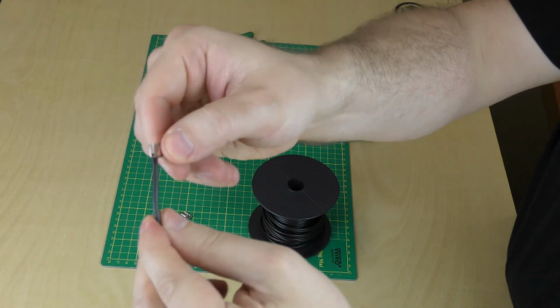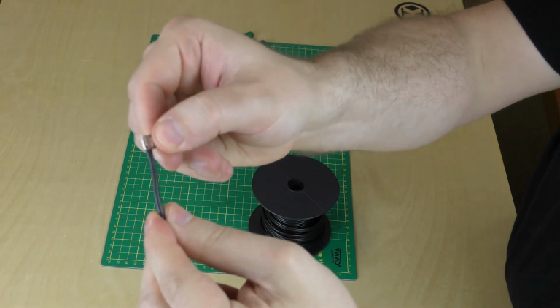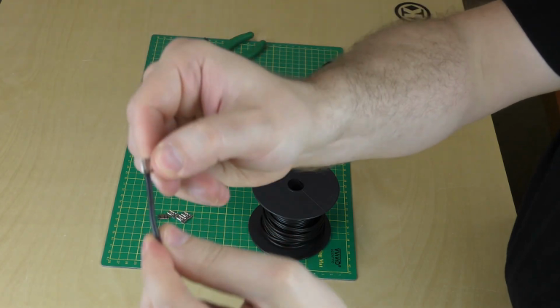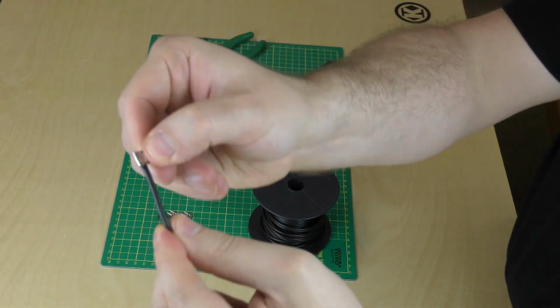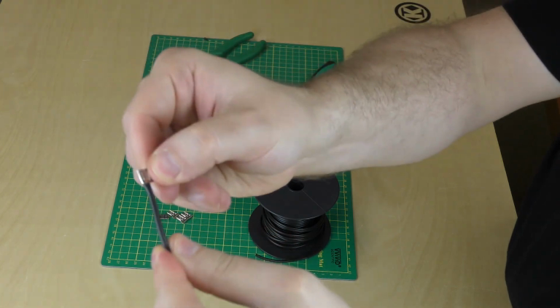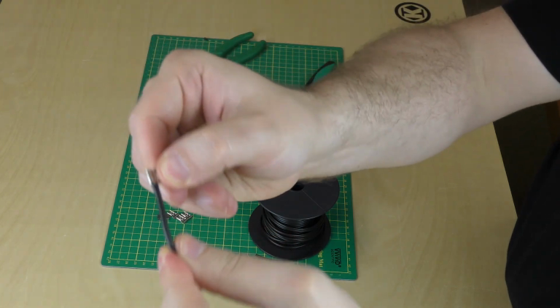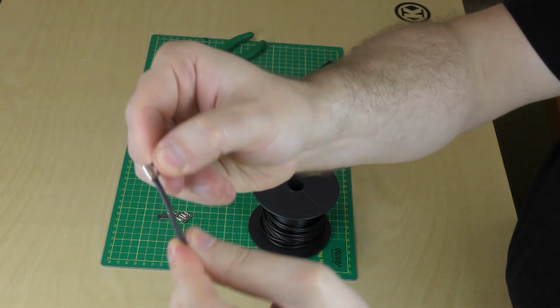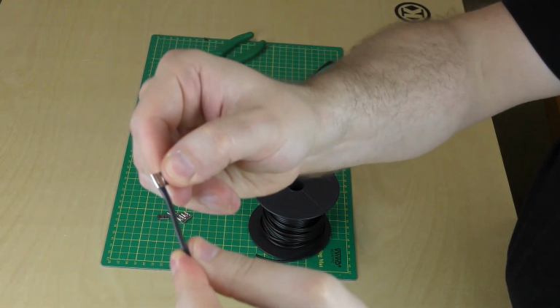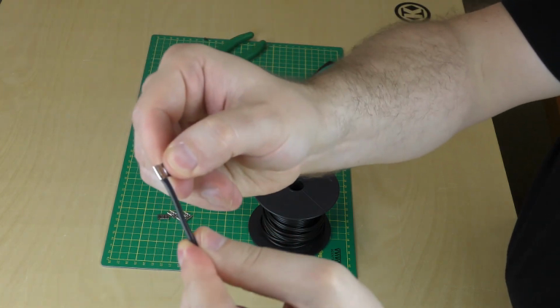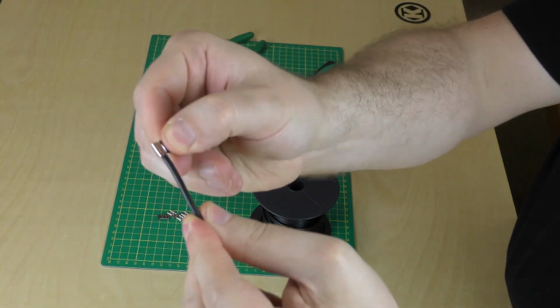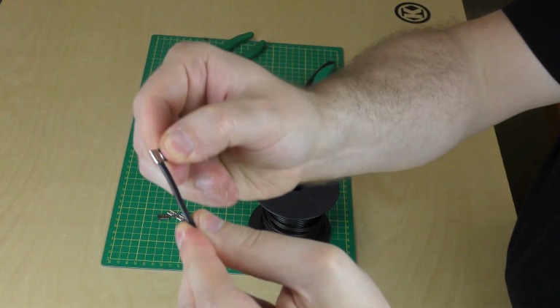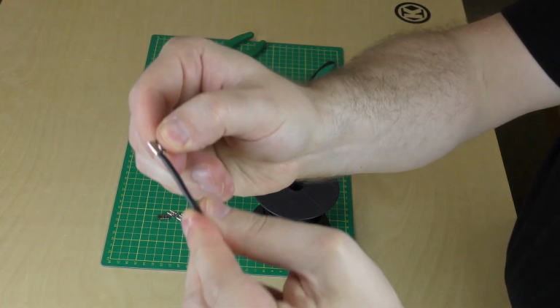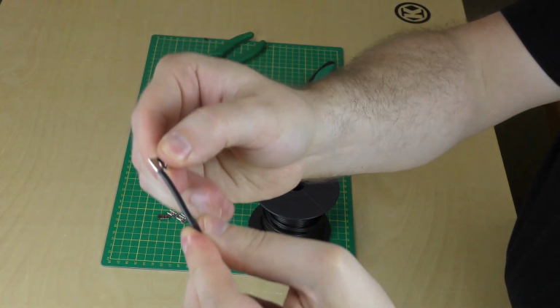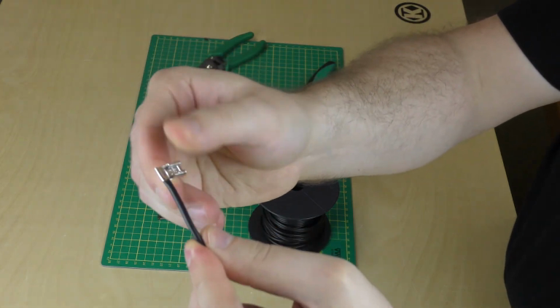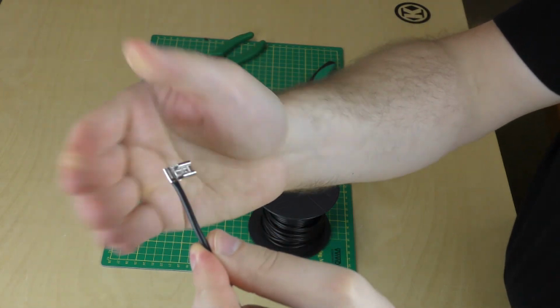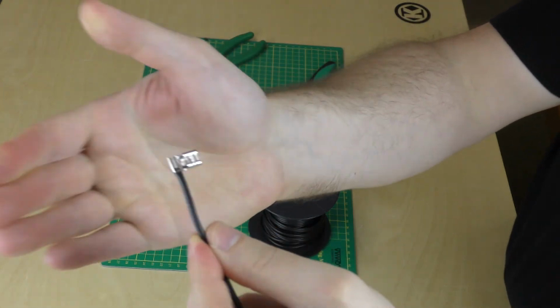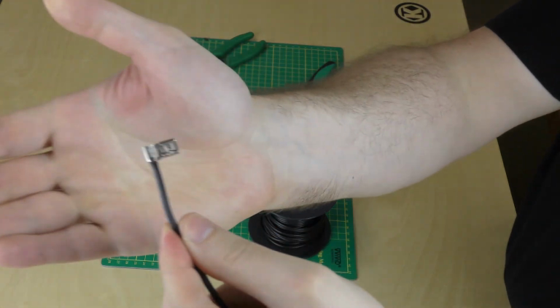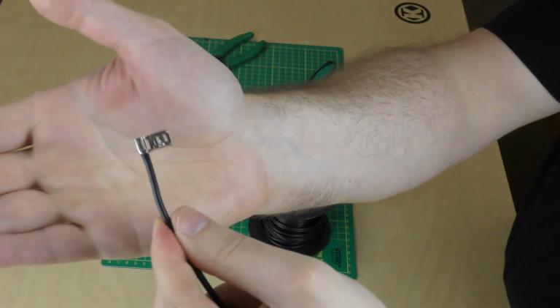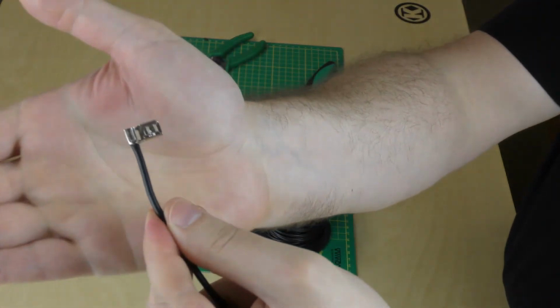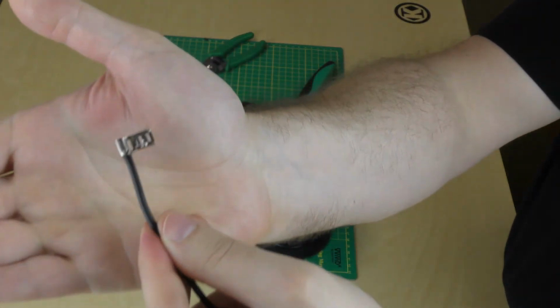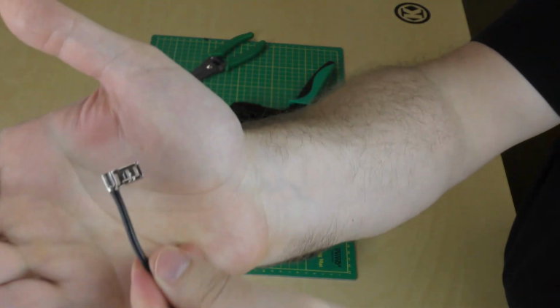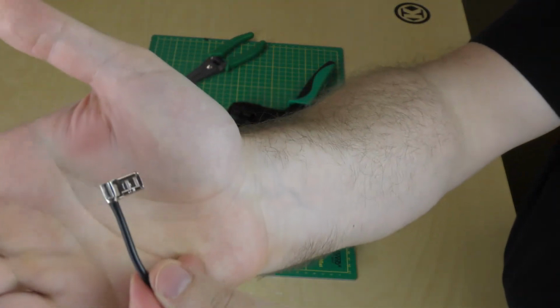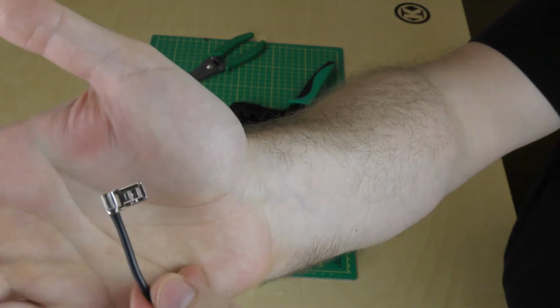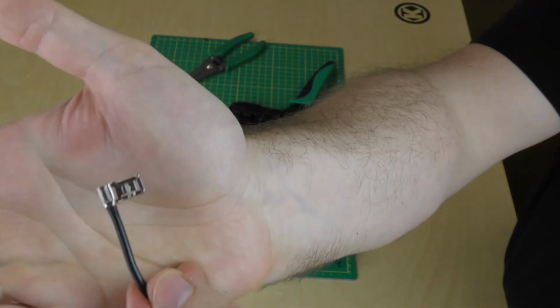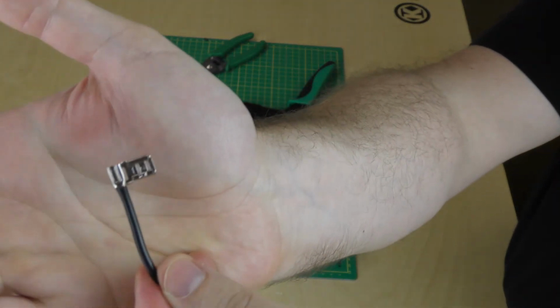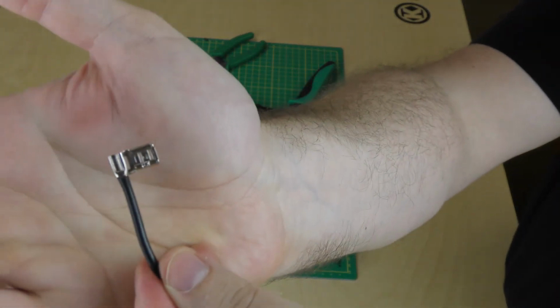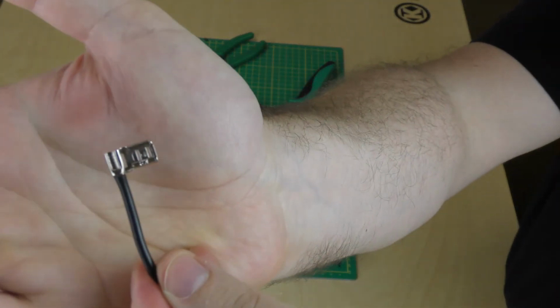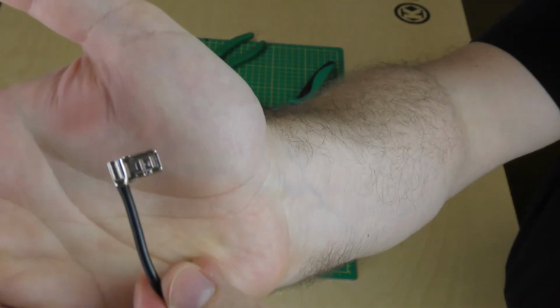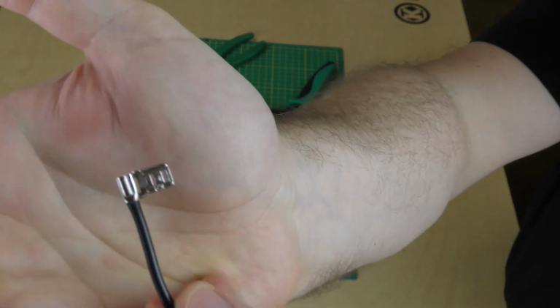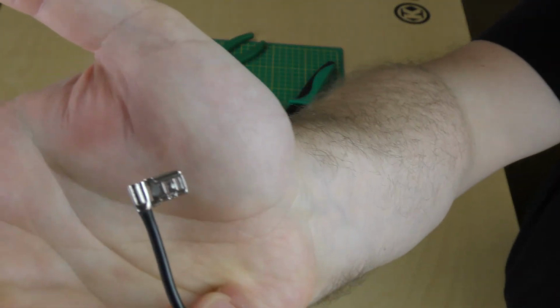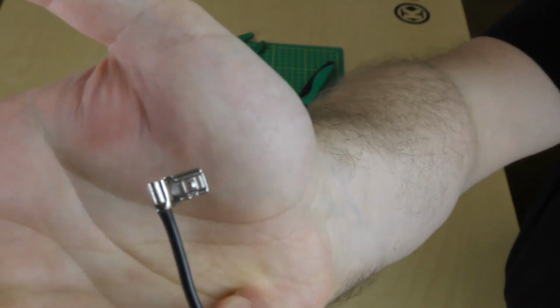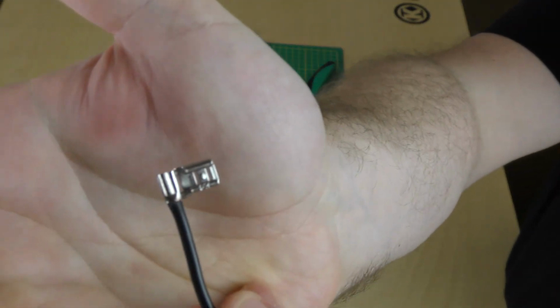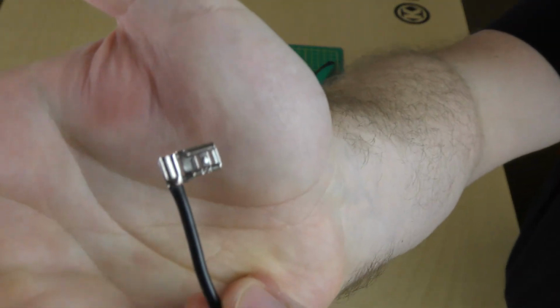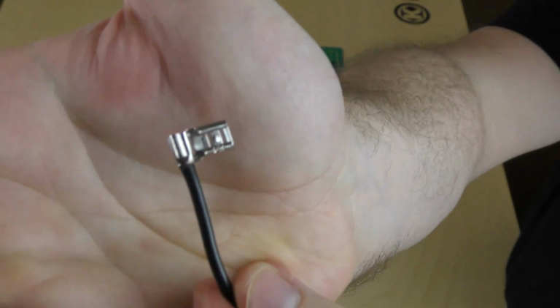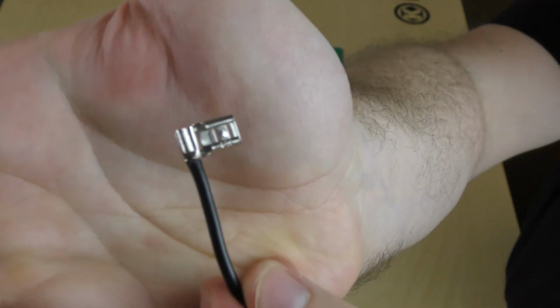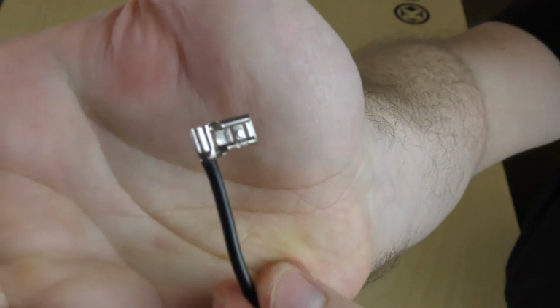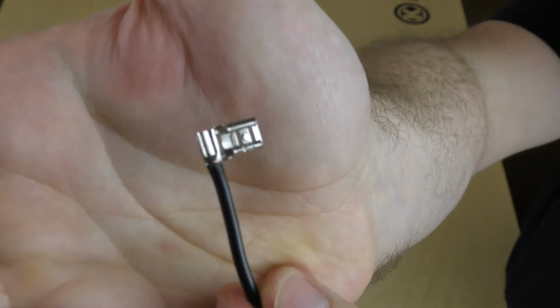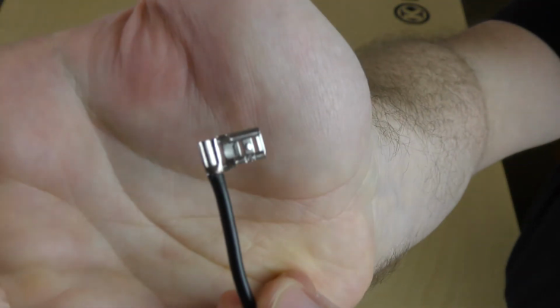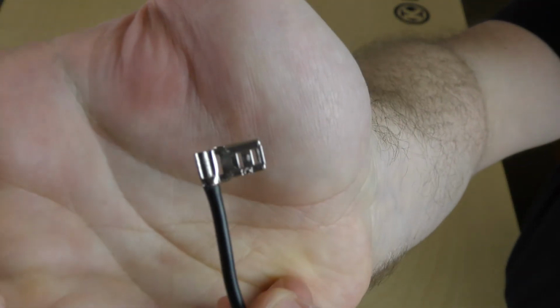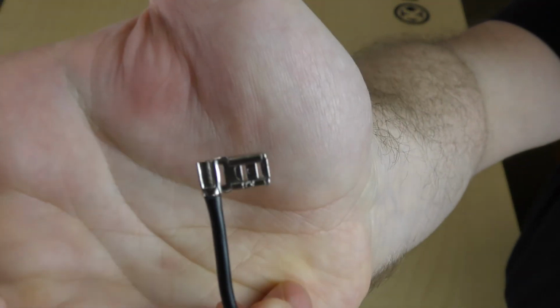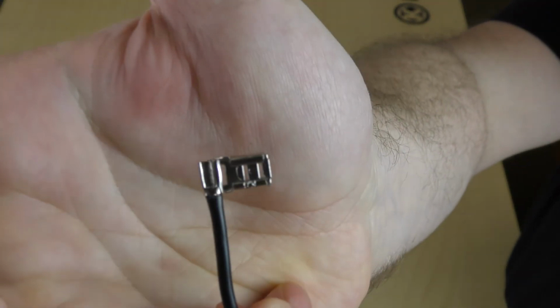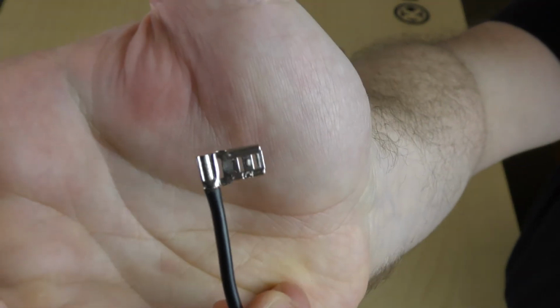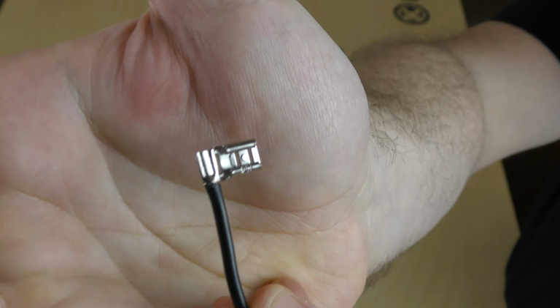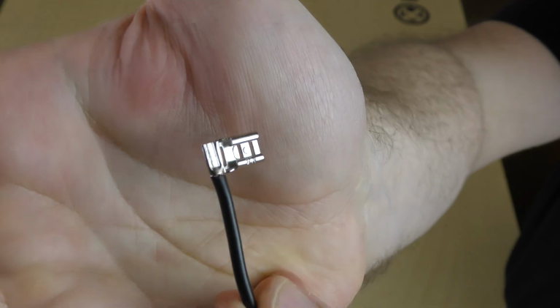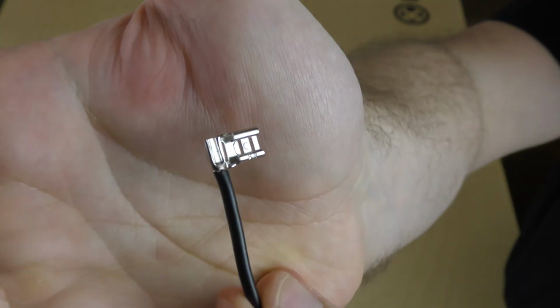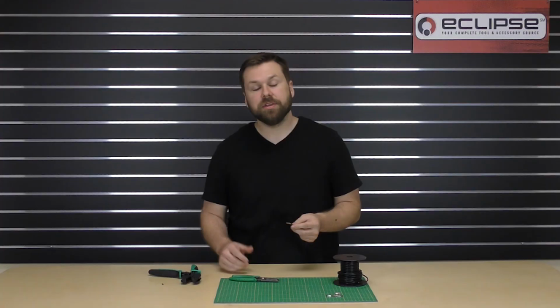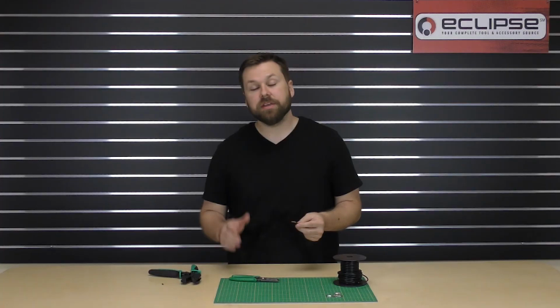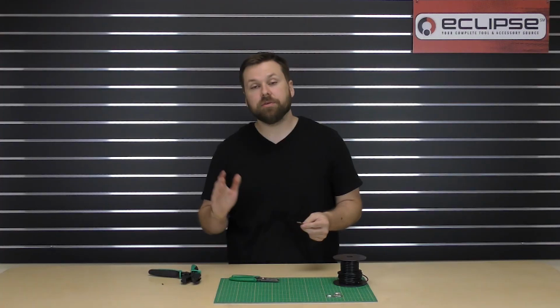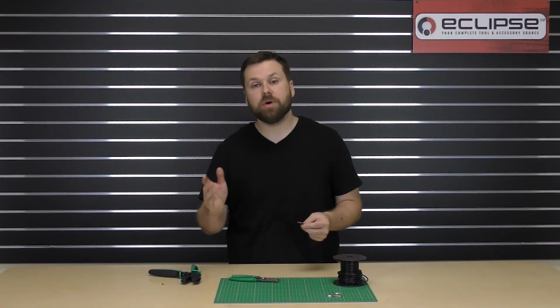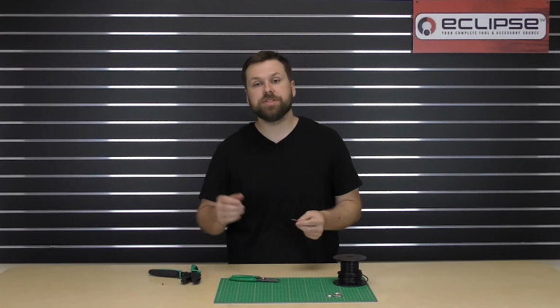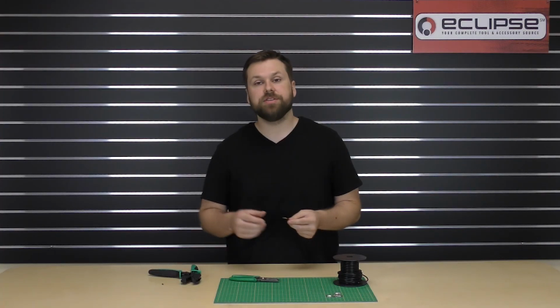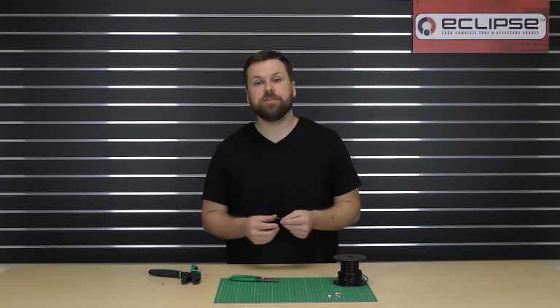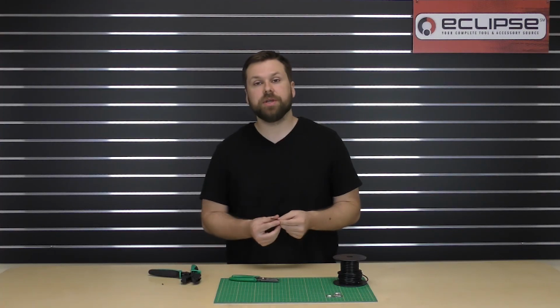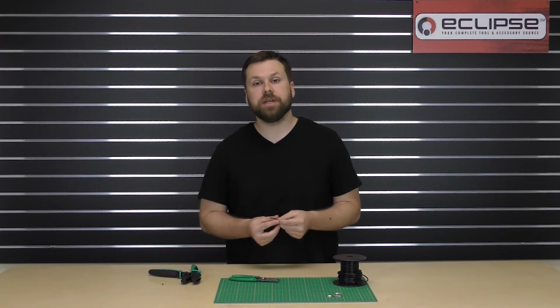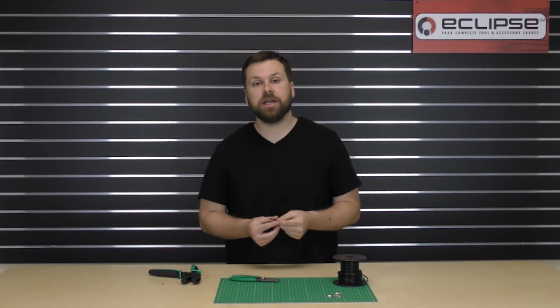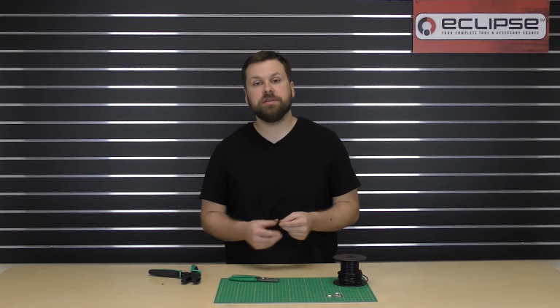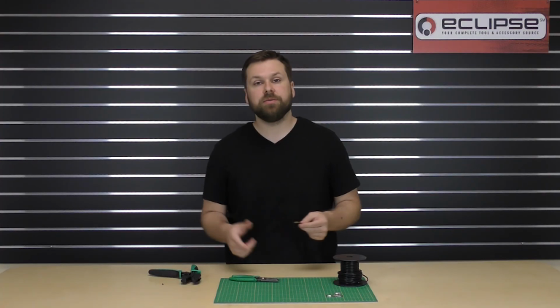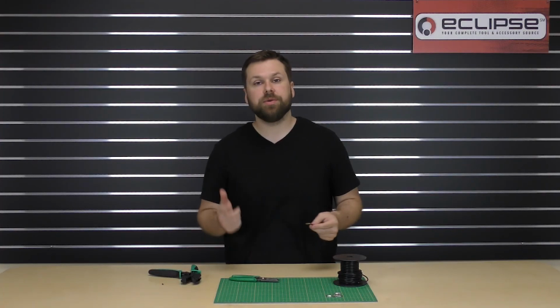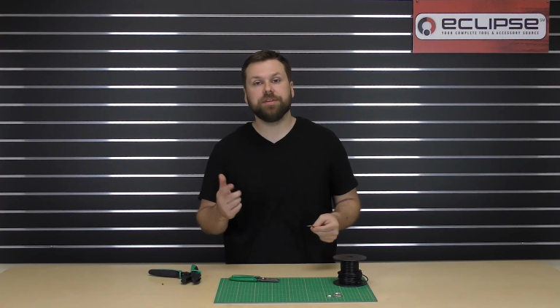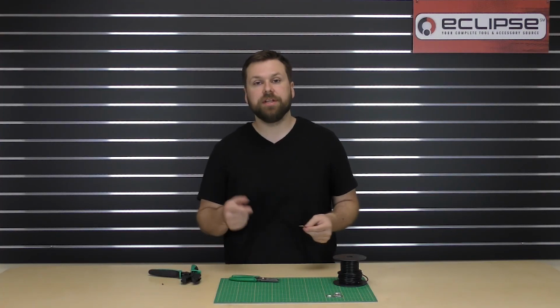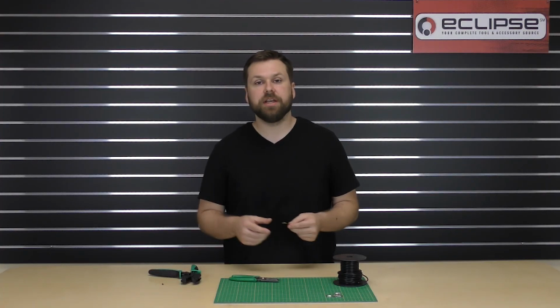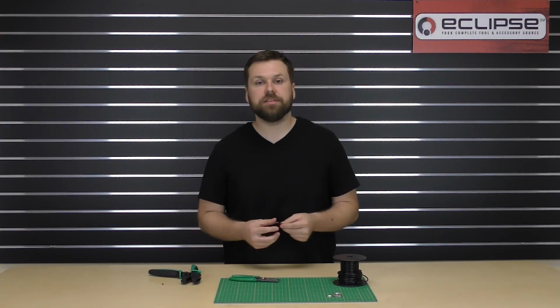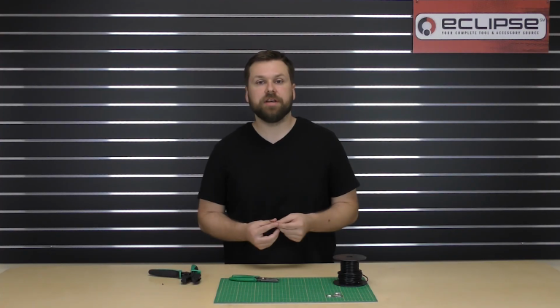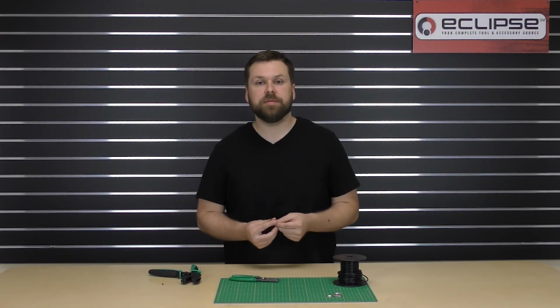Give it a good tug and make sure it's on there nicely. And that's it — you've crimped your uninsulated flag terminal. Thanks for watching this quick guide. We'll see you next time.